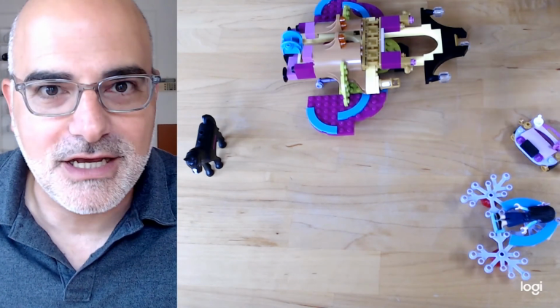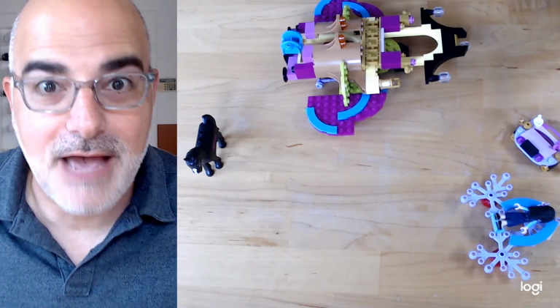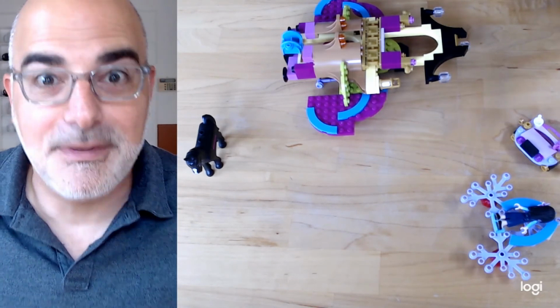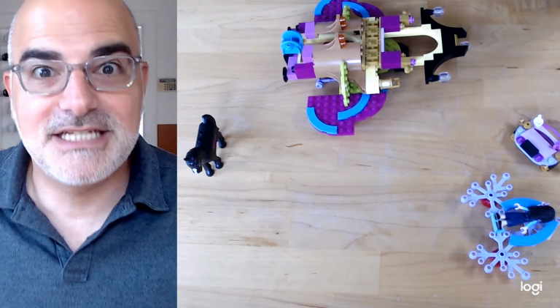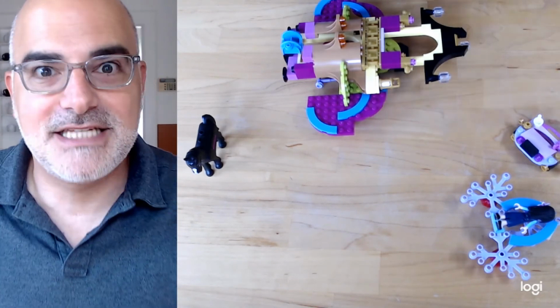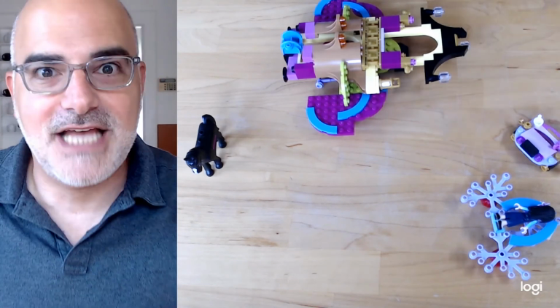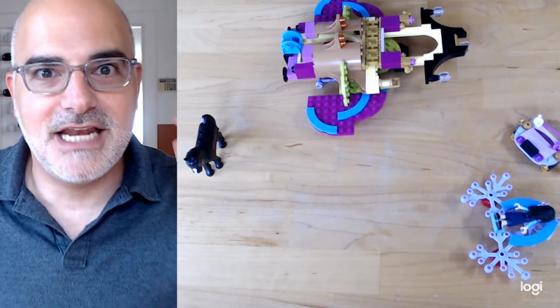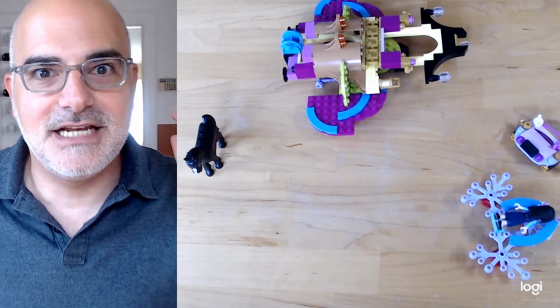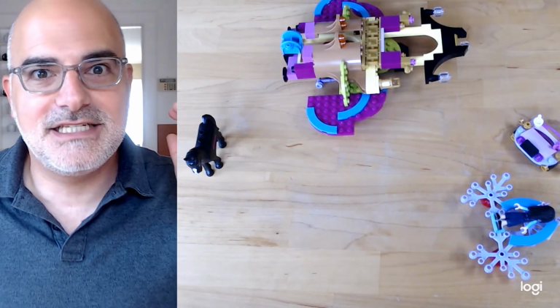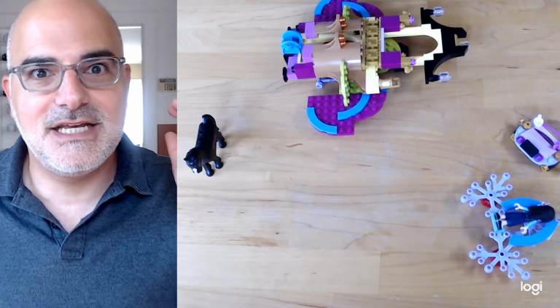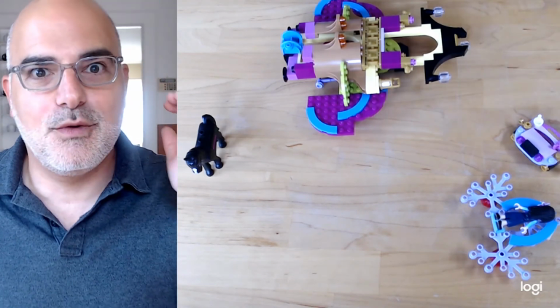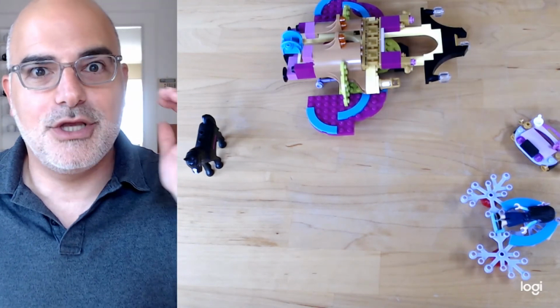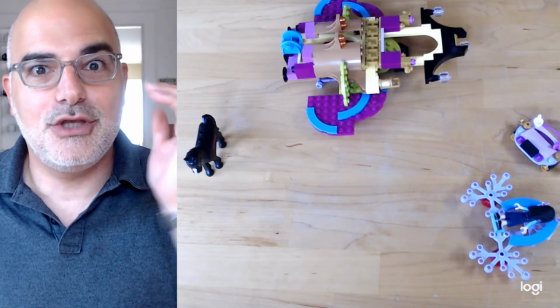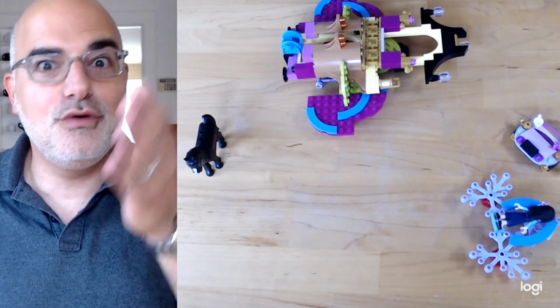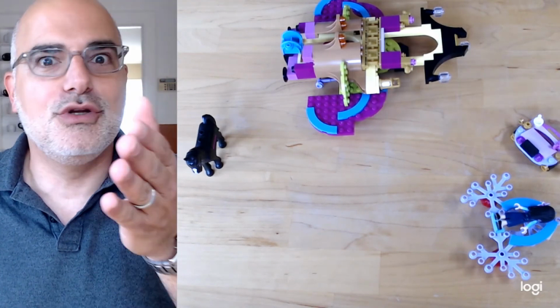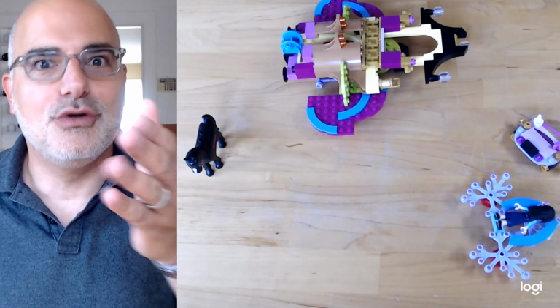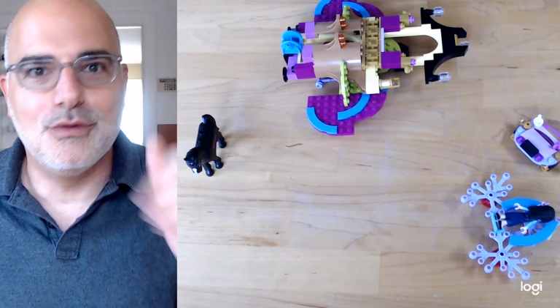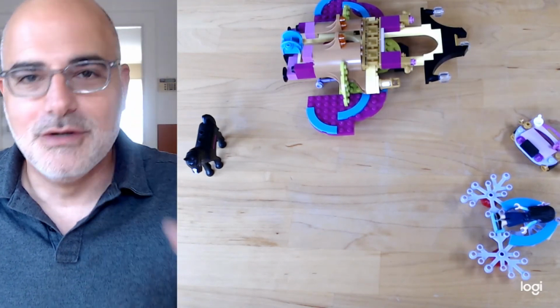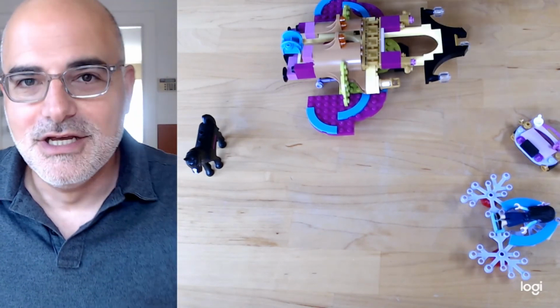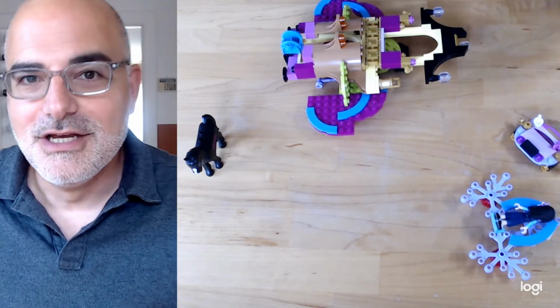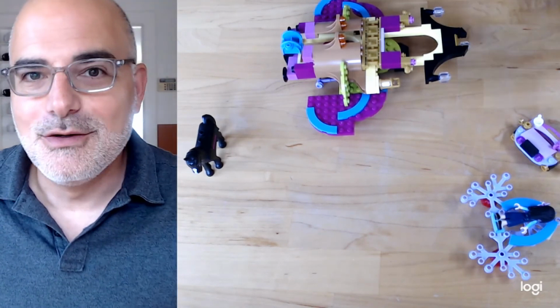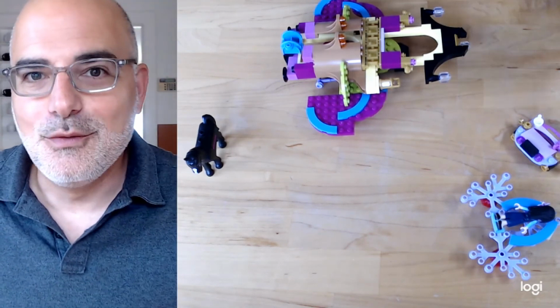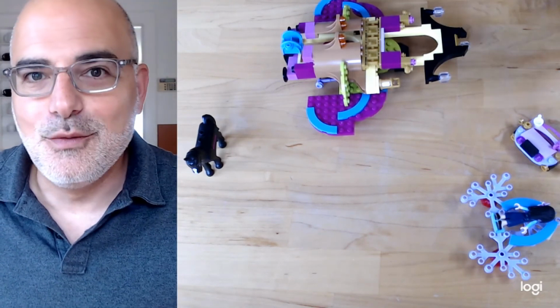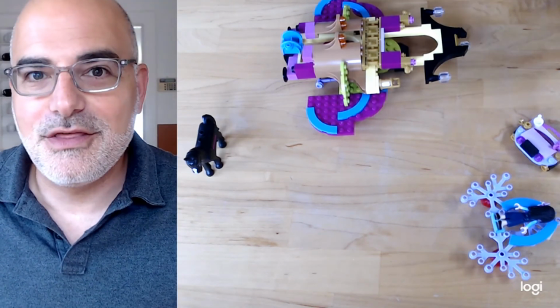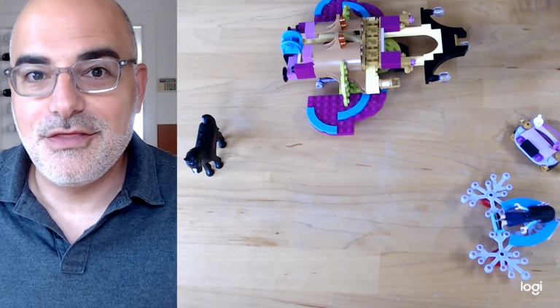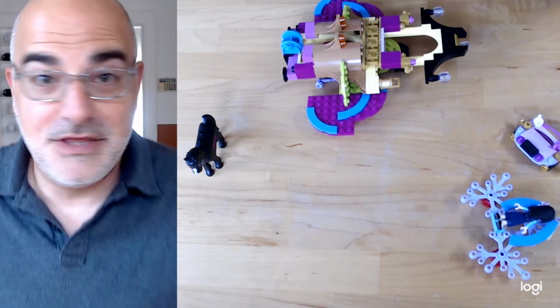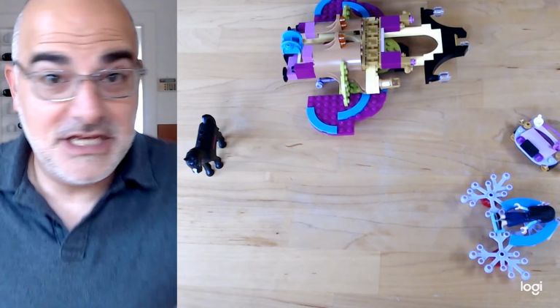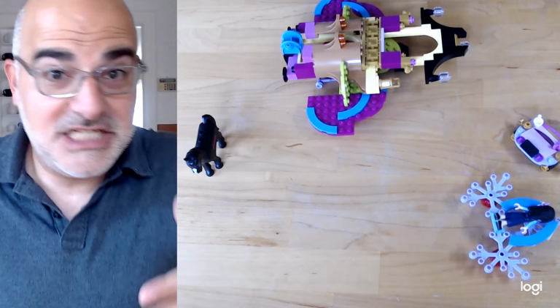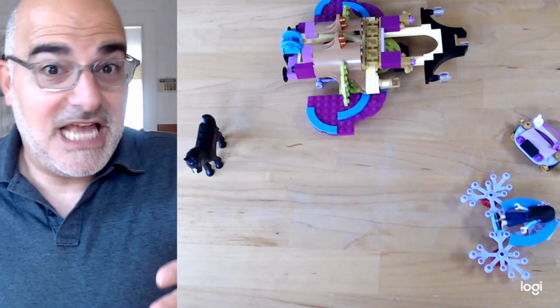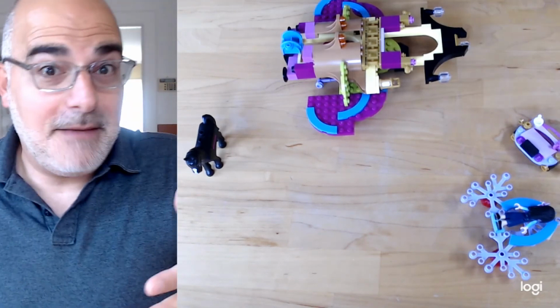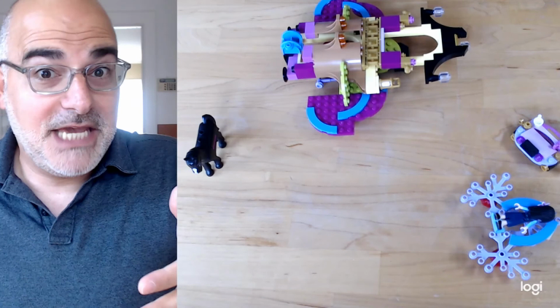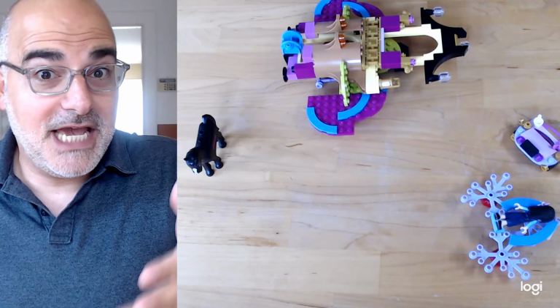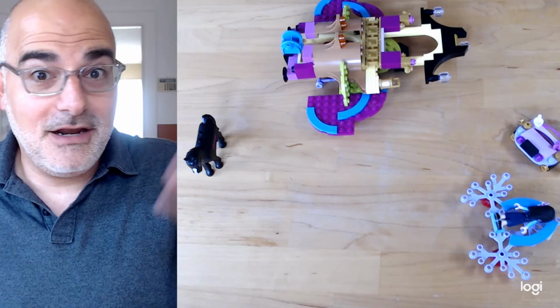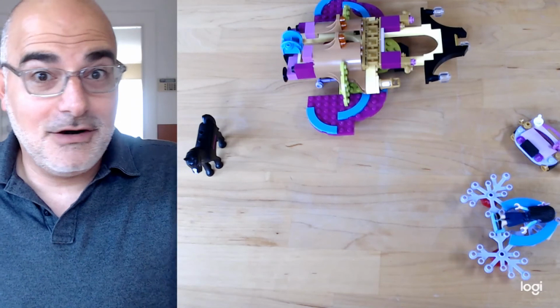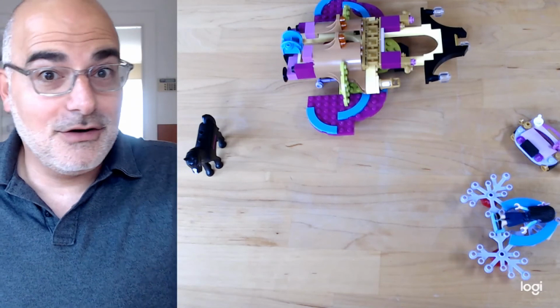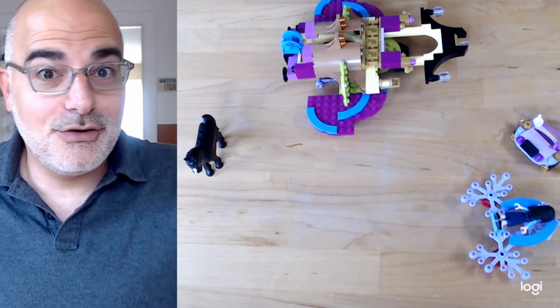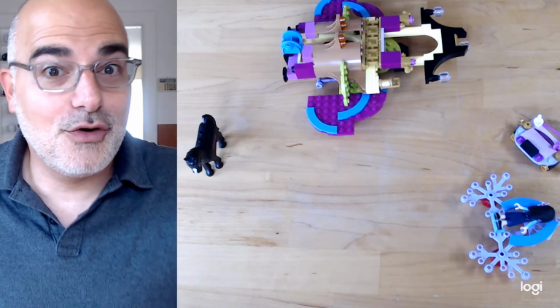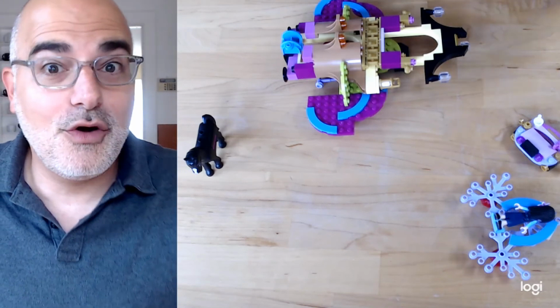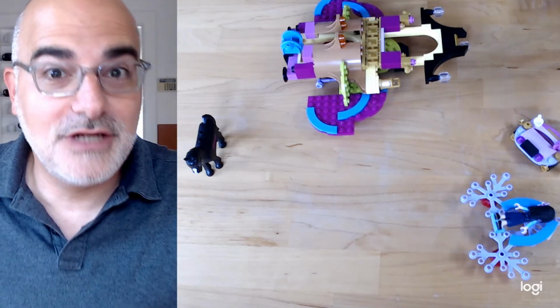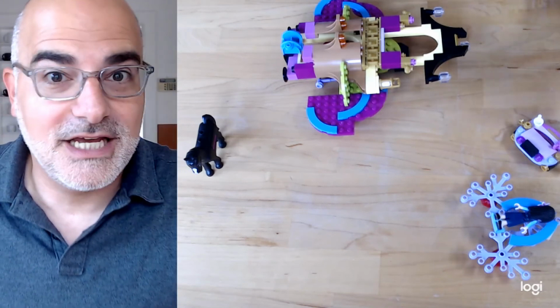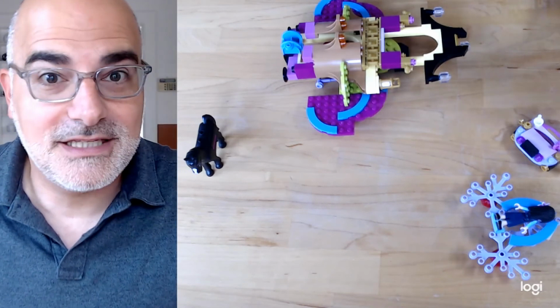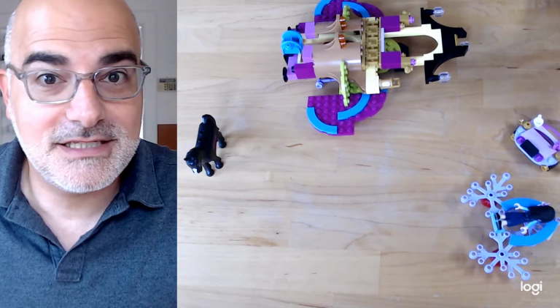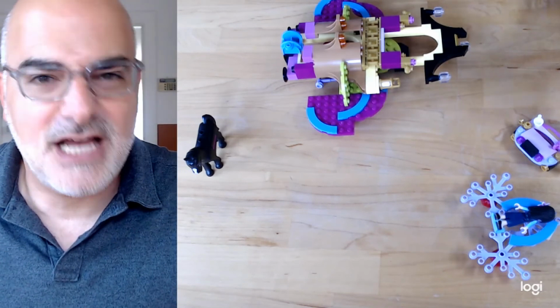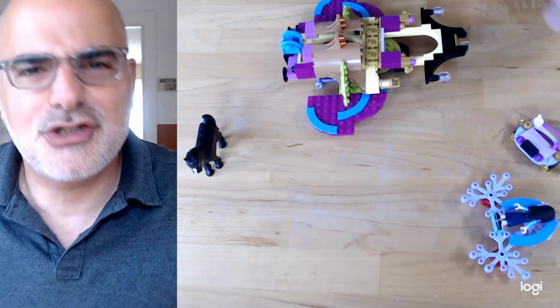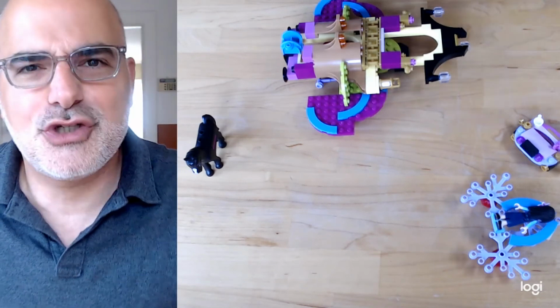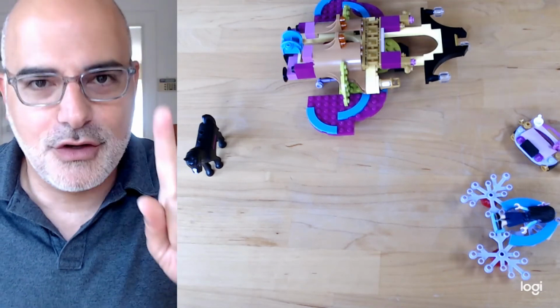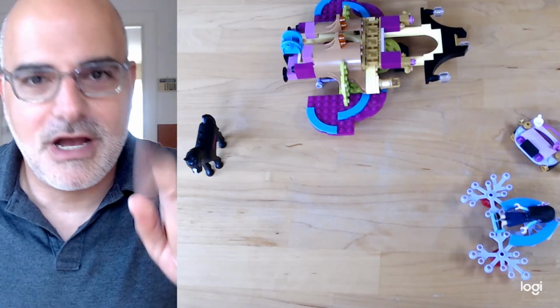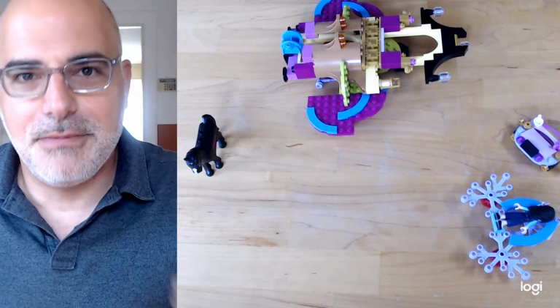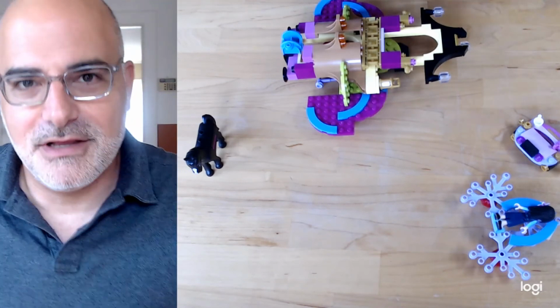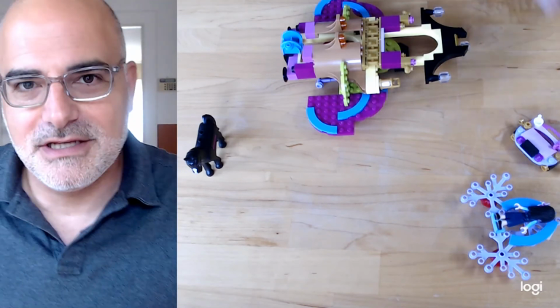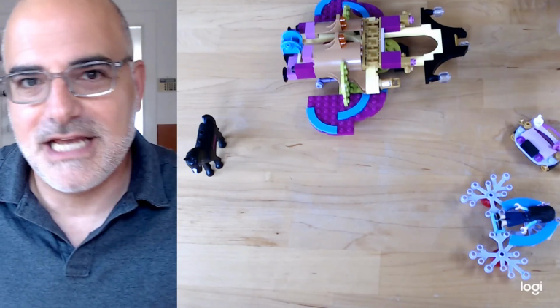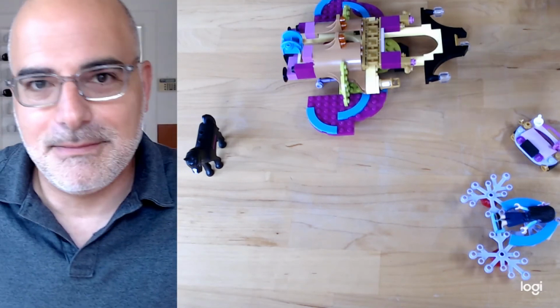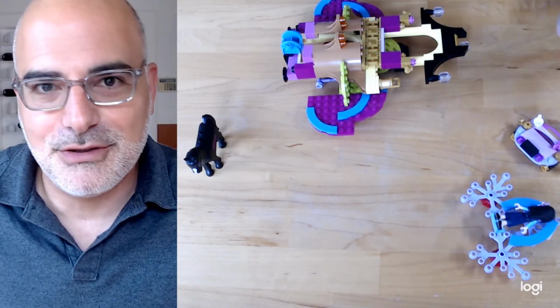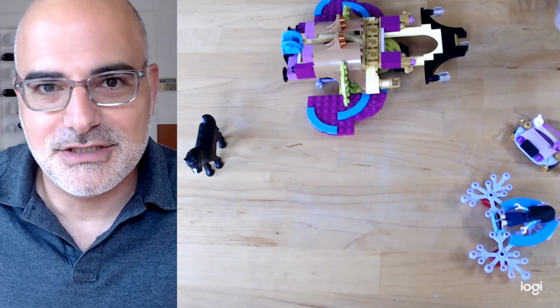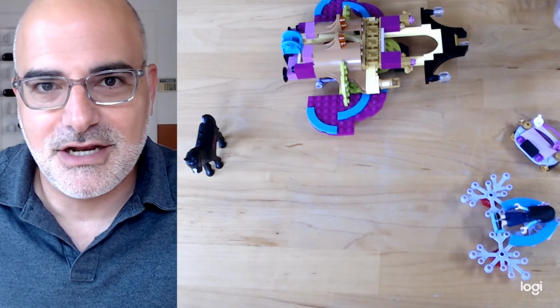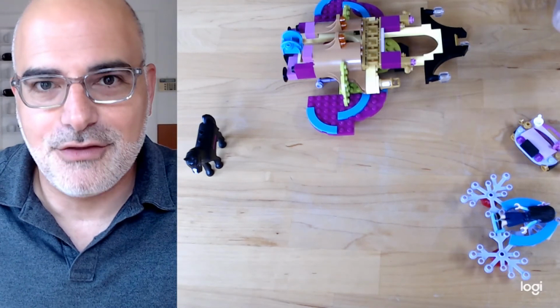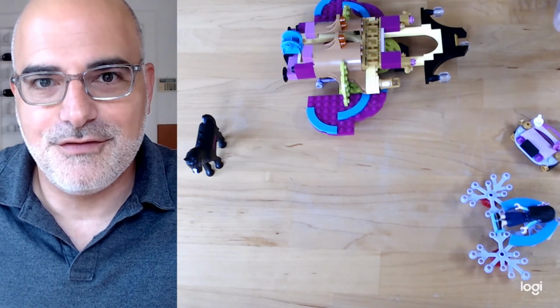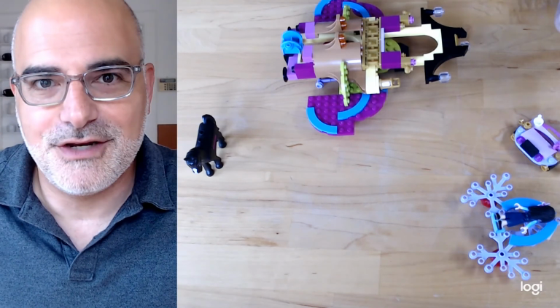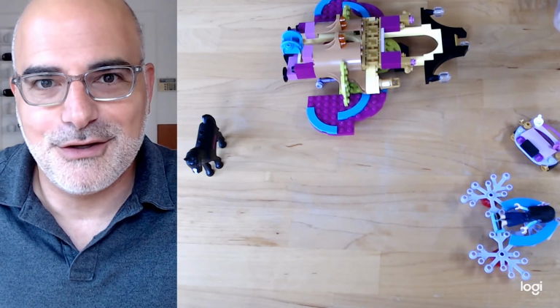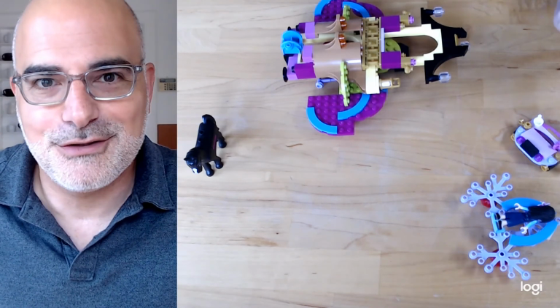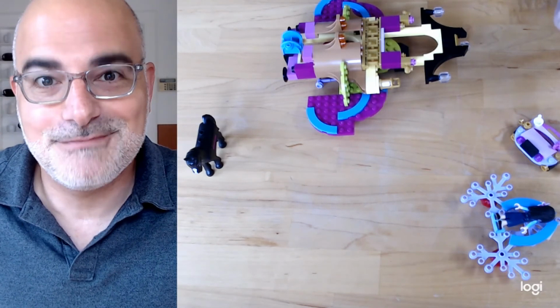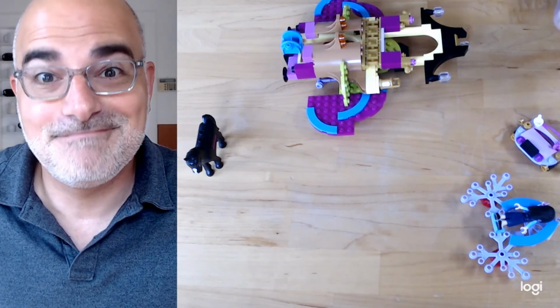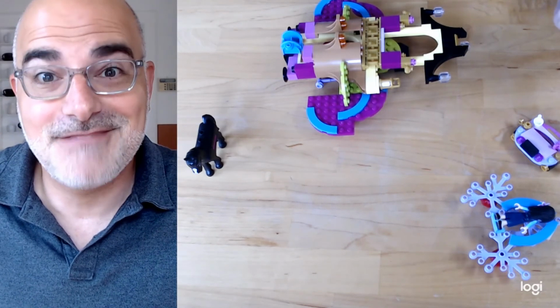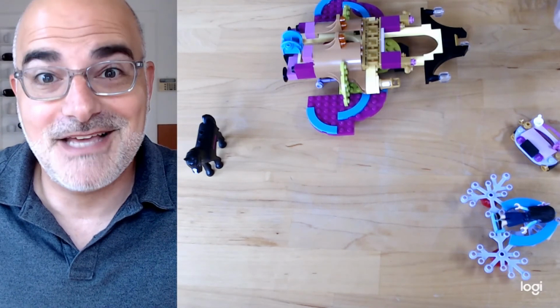Just a cool idea of how you can use the pieces in one kit to make something totally different and unique. I'm excited to see what you do with this same kit or your own kits. I'll show you a couple of examples in other videos. Thanks.